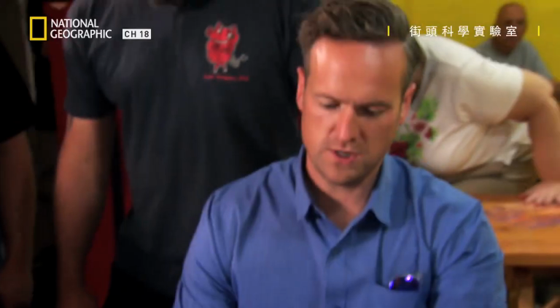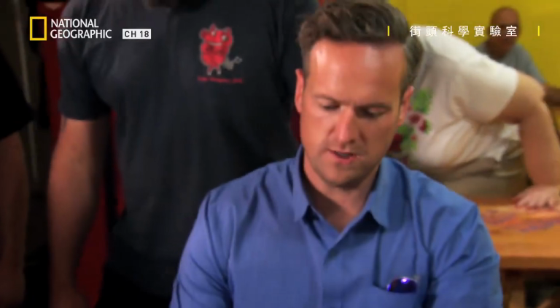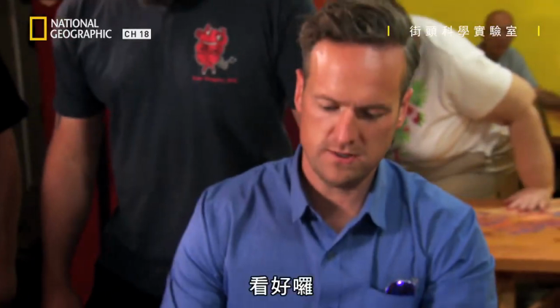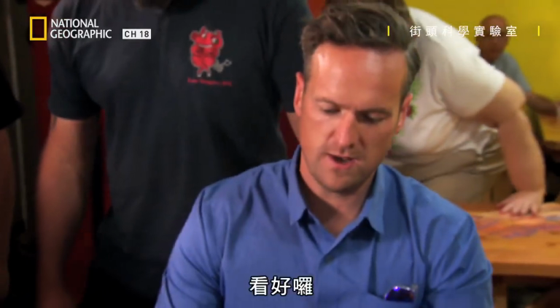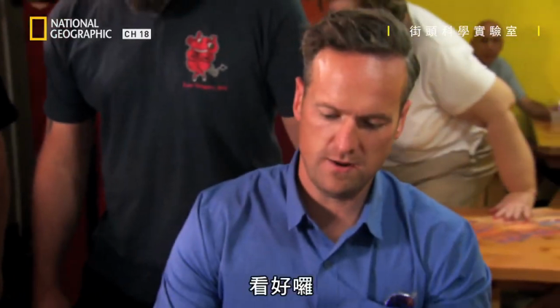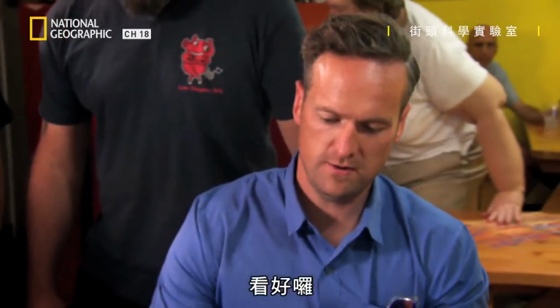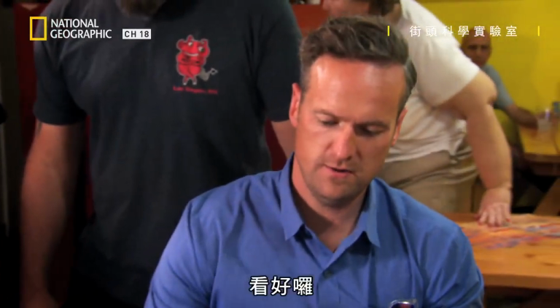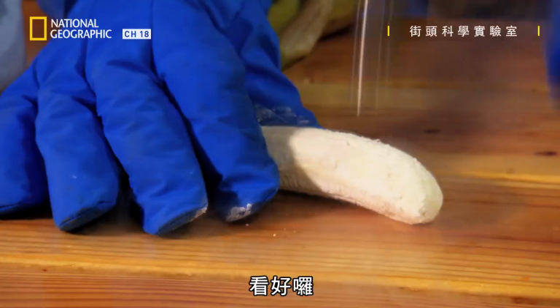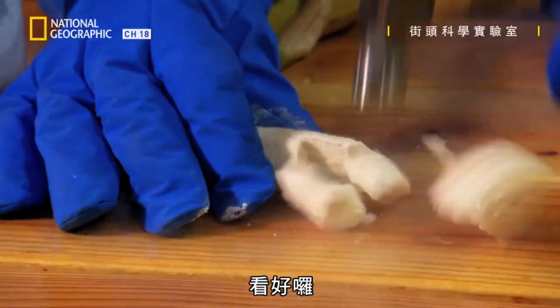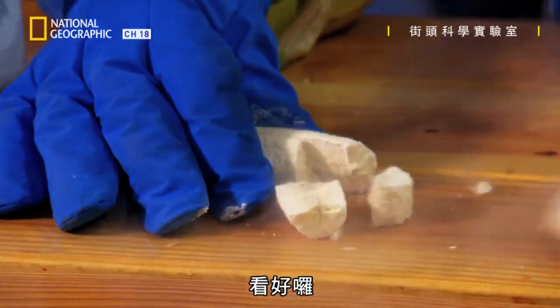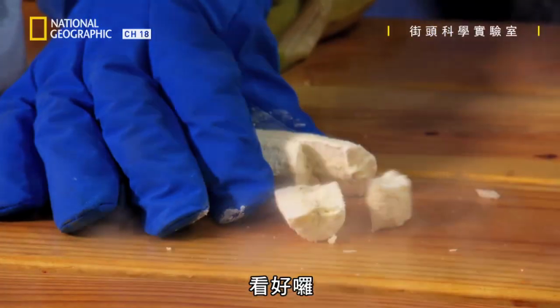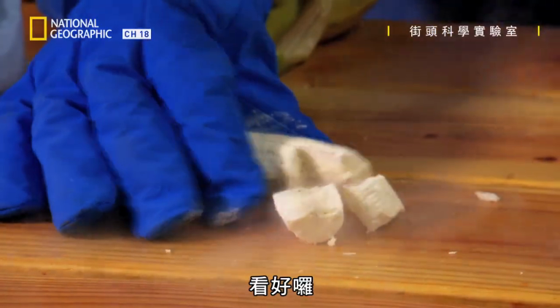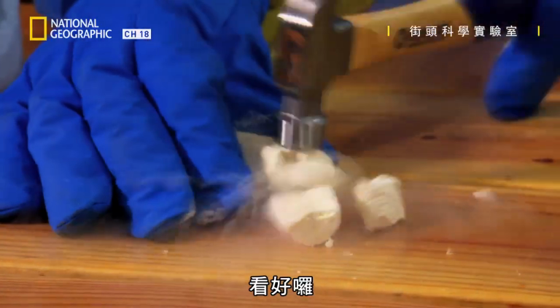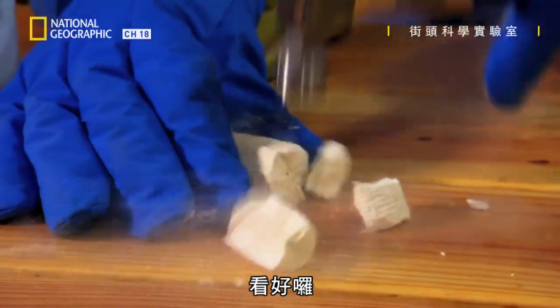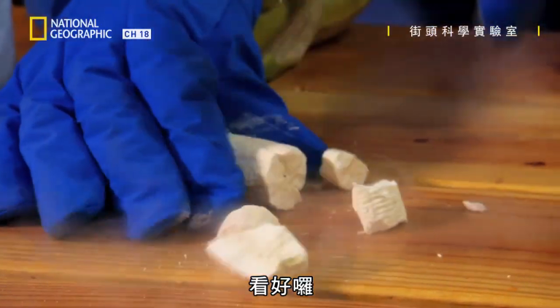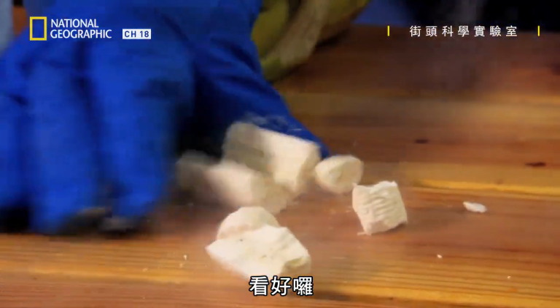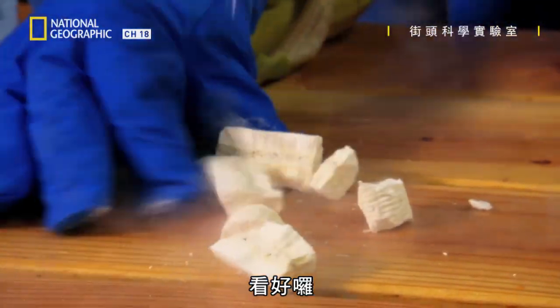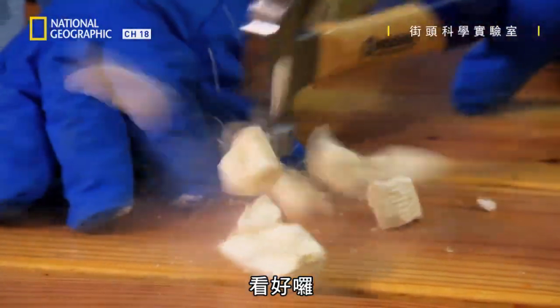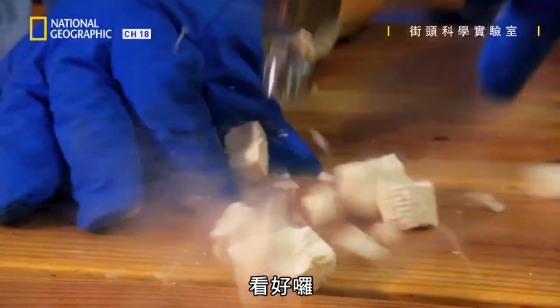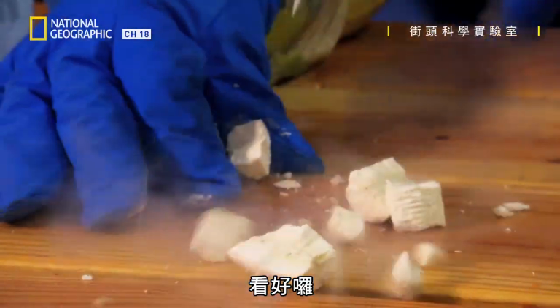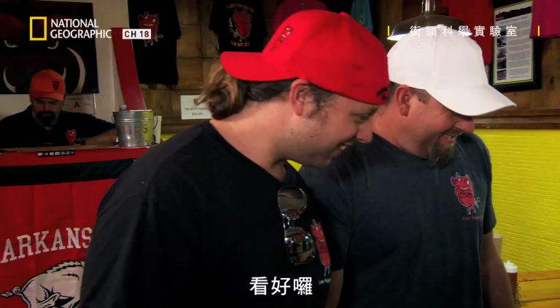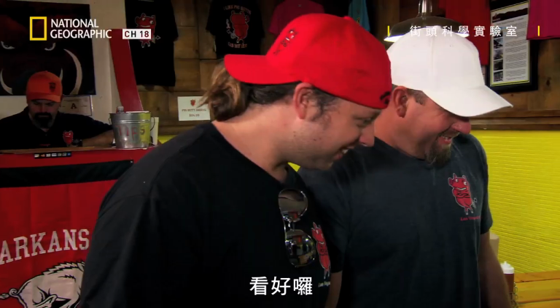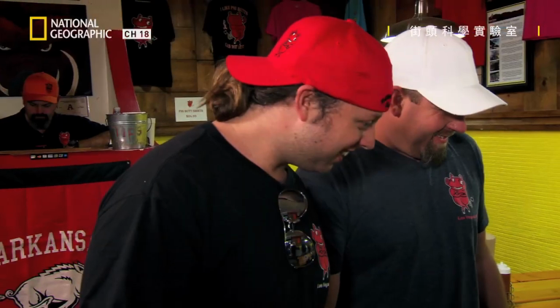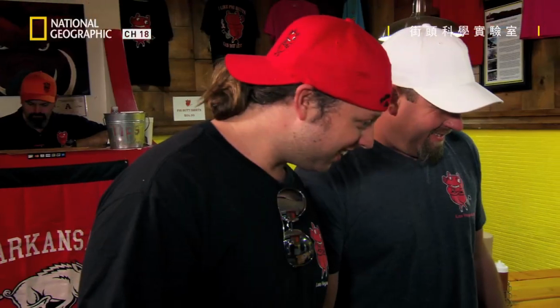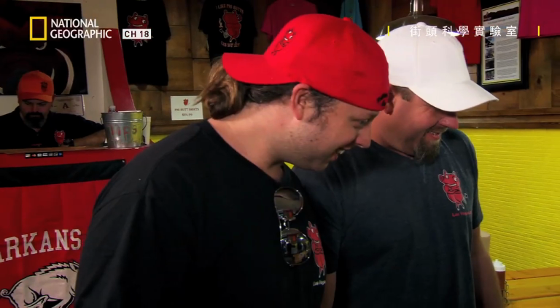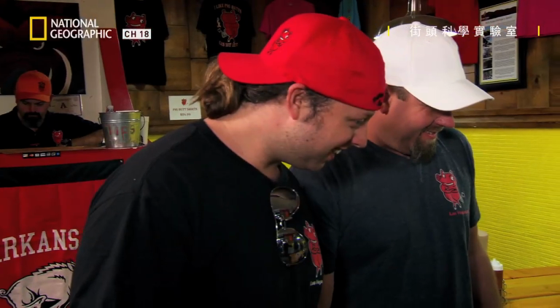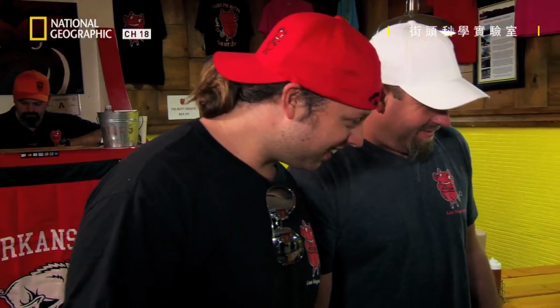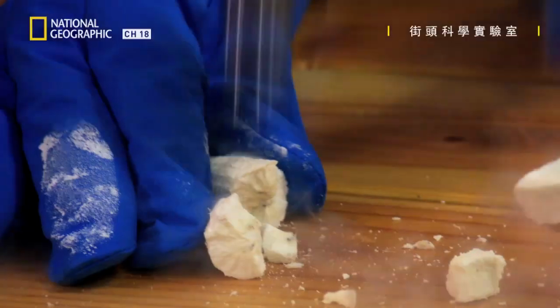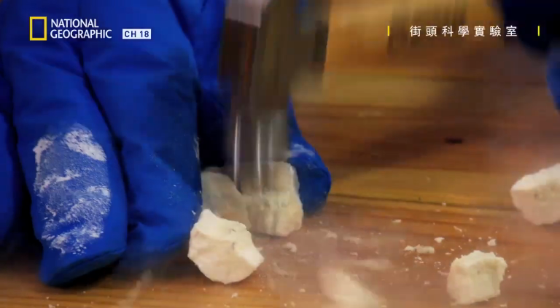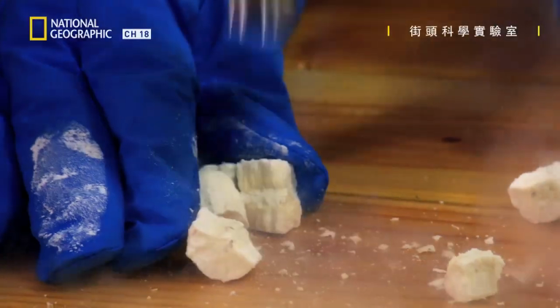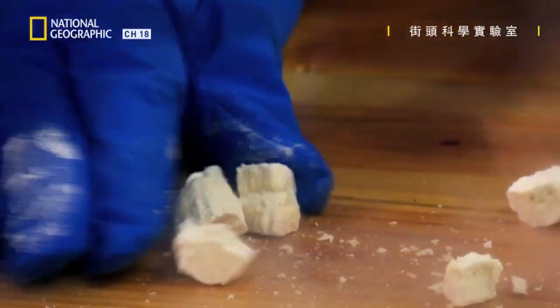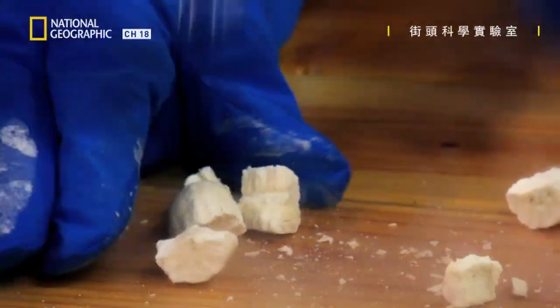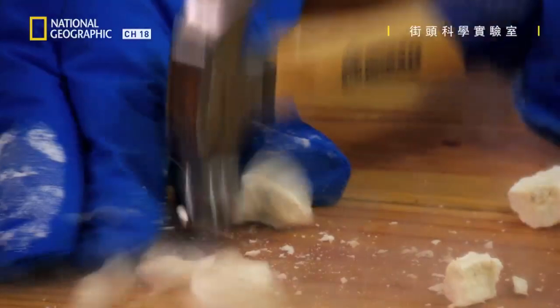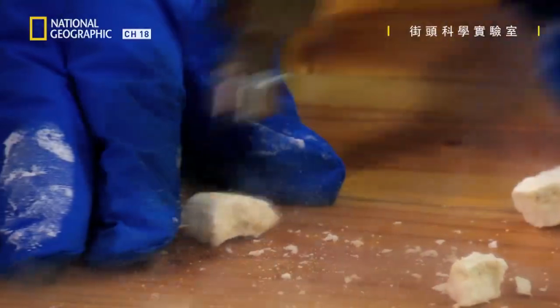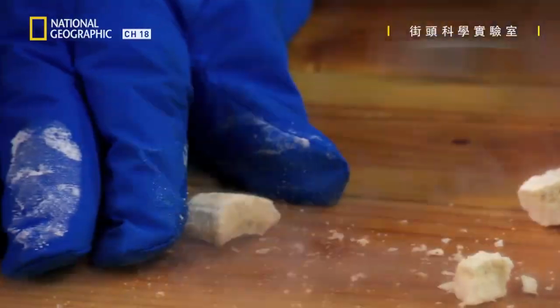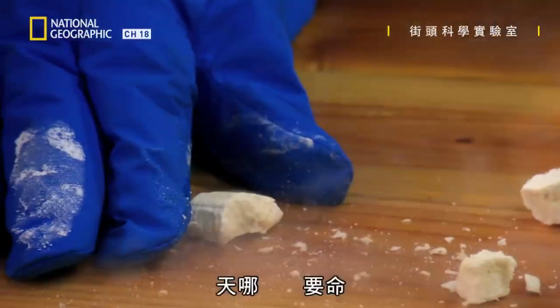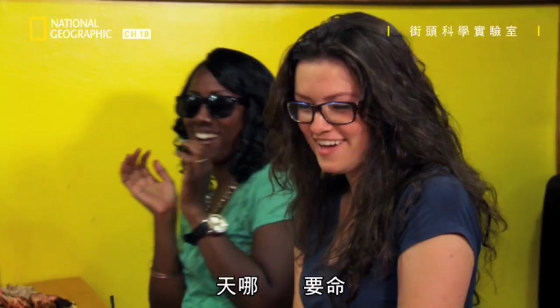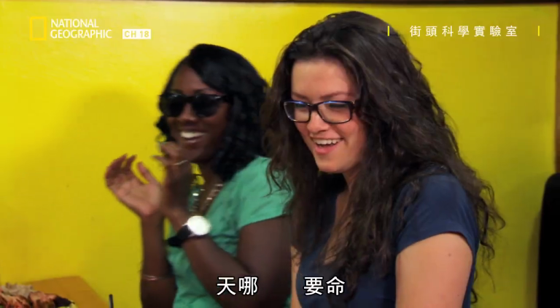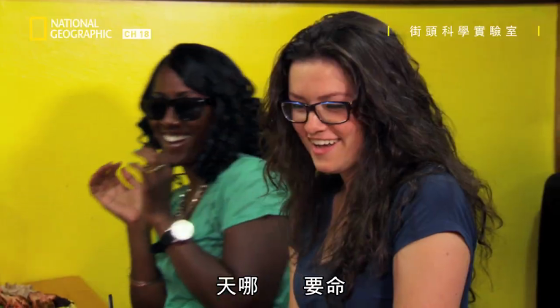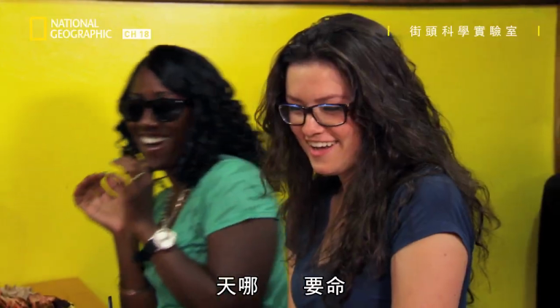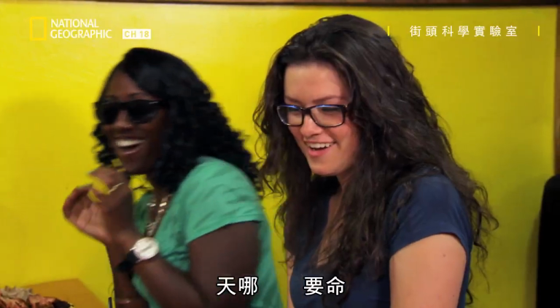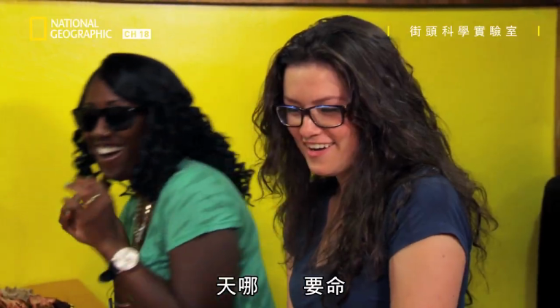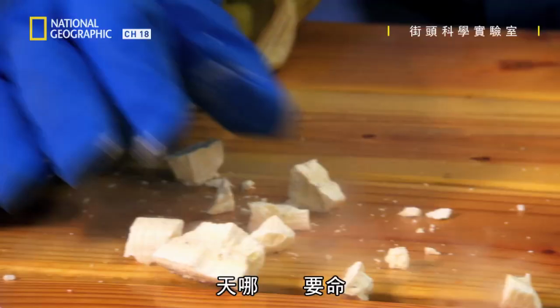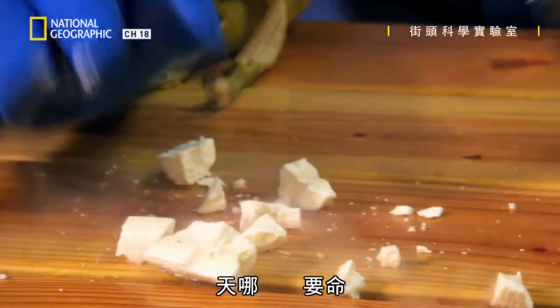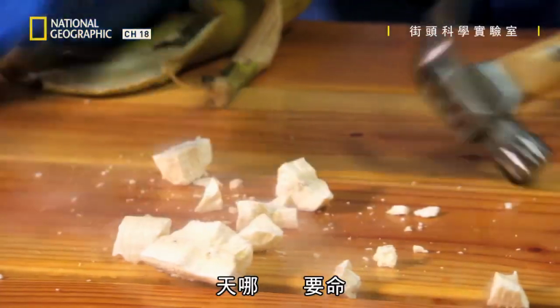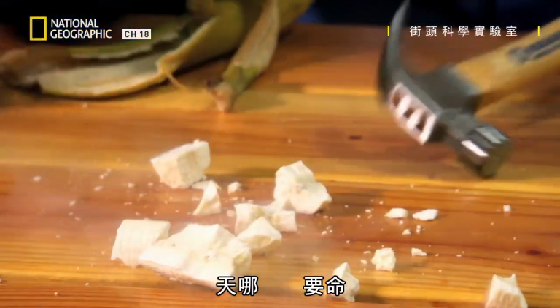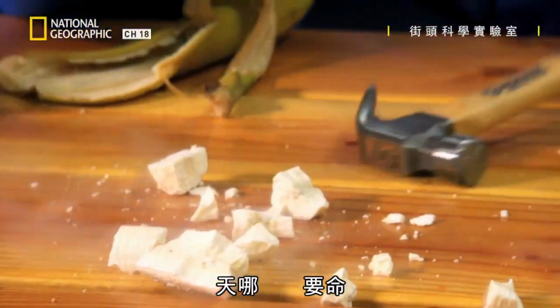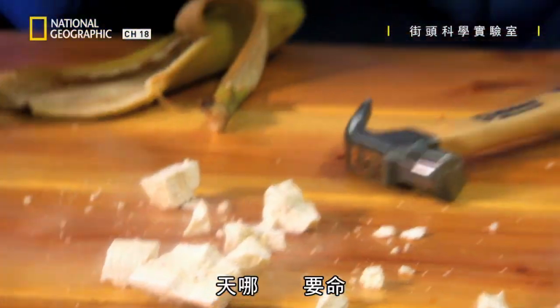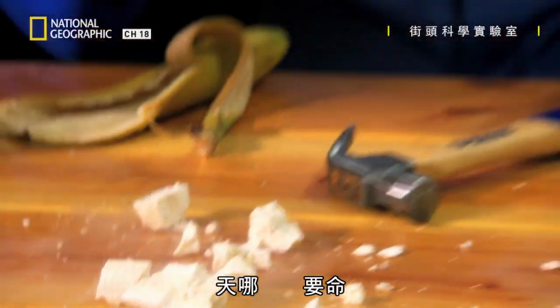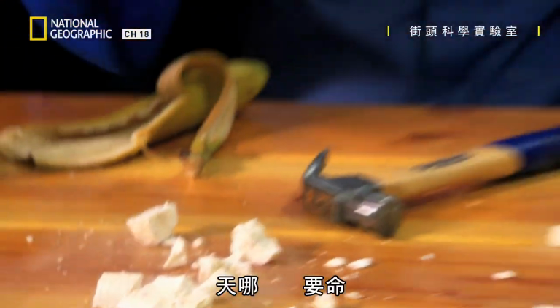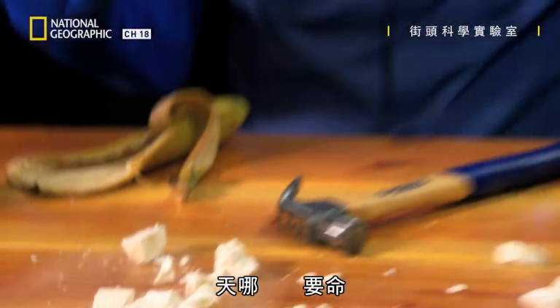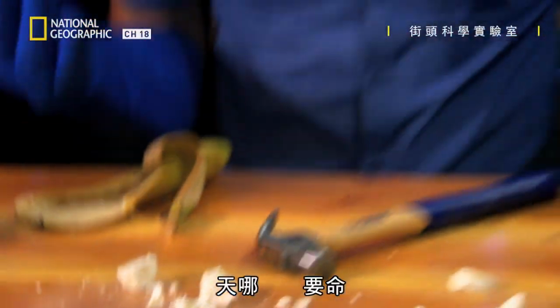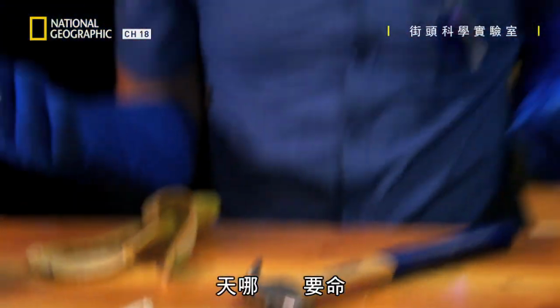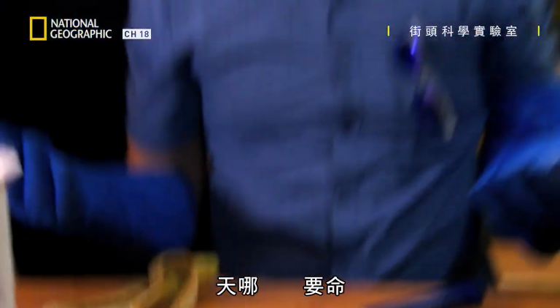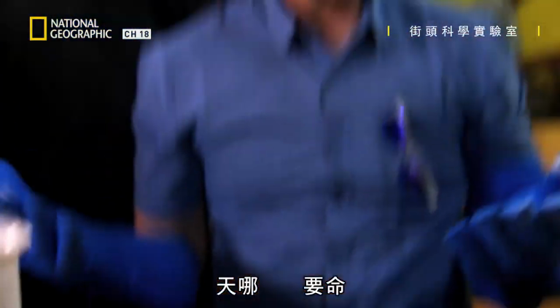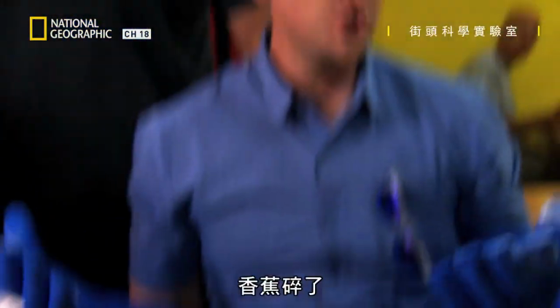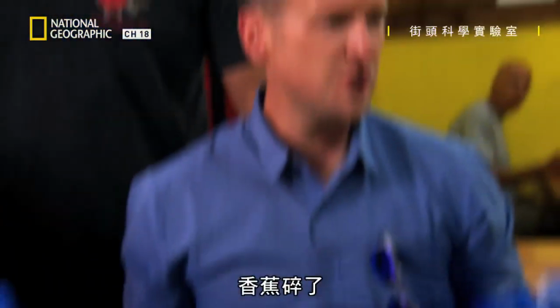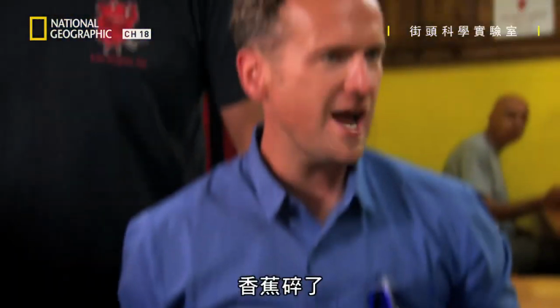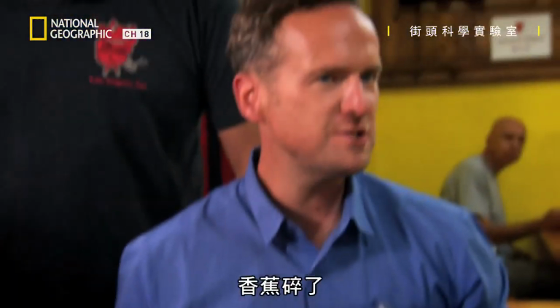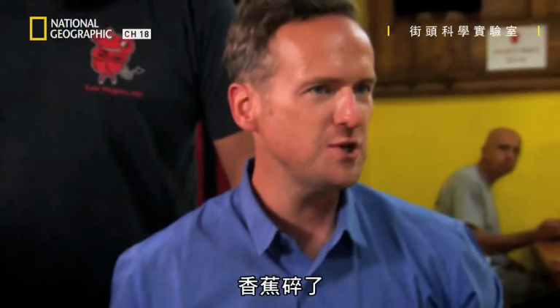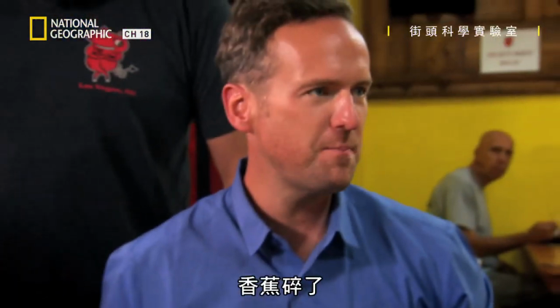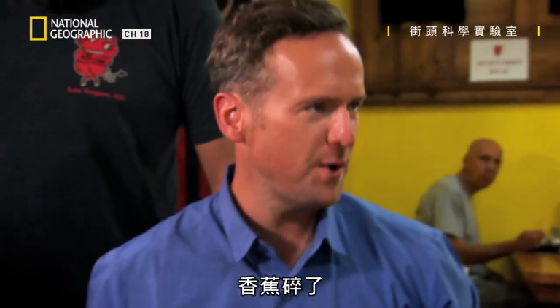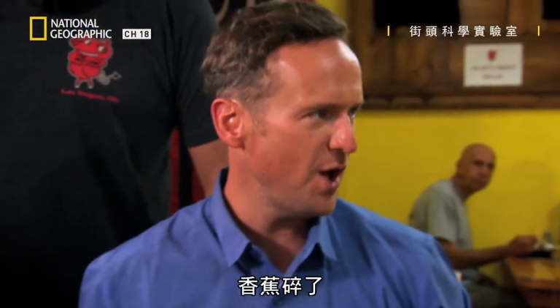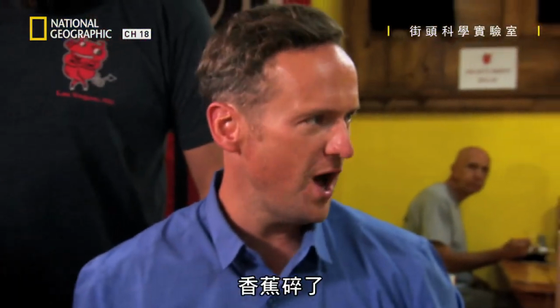Check this out. Whoa! Oh my God! A shattered banana.